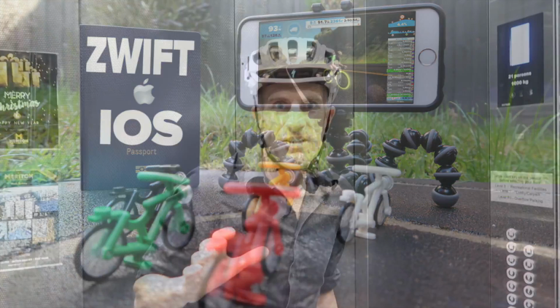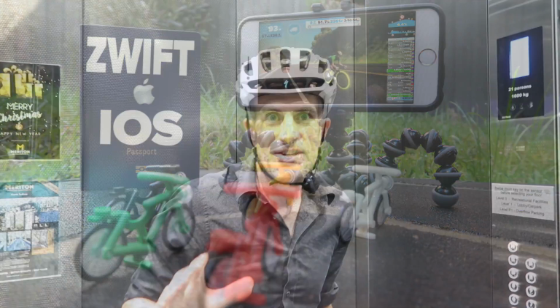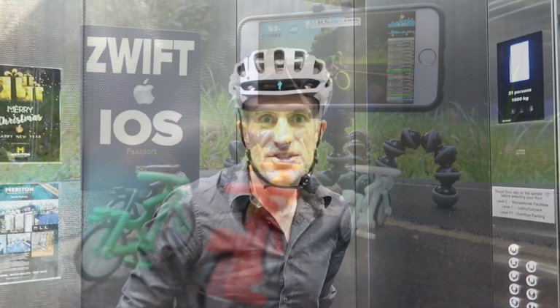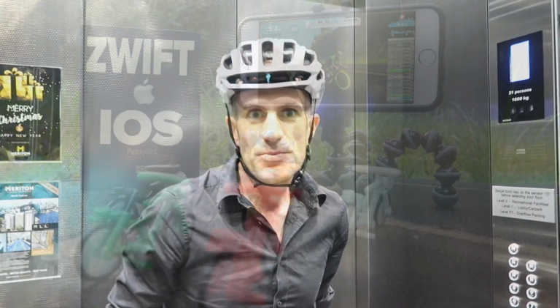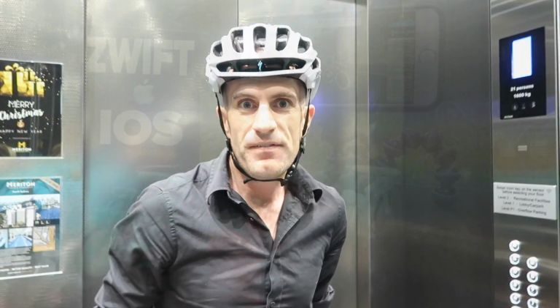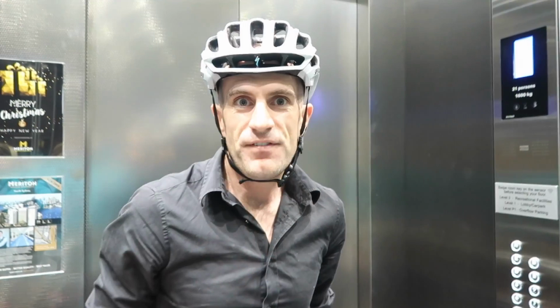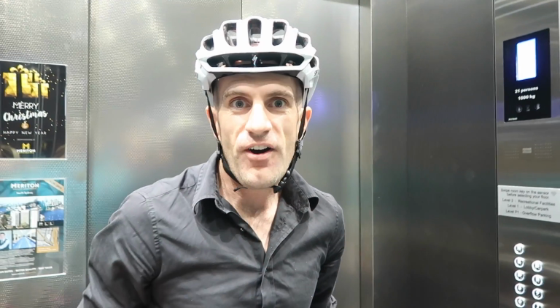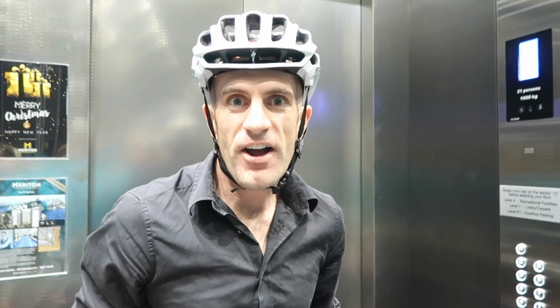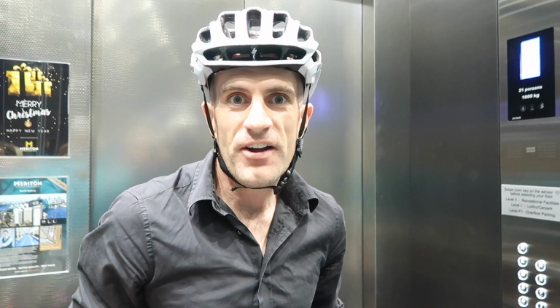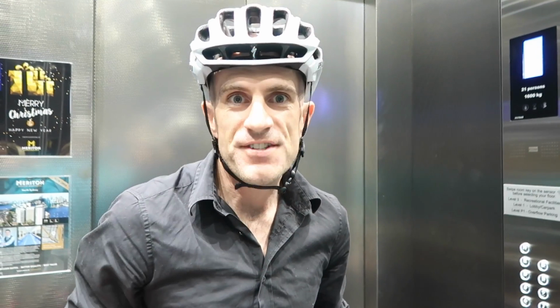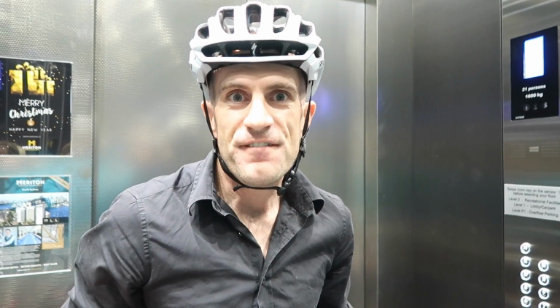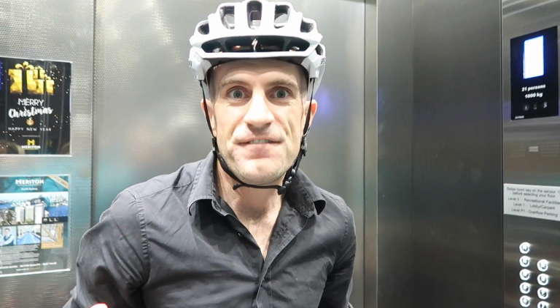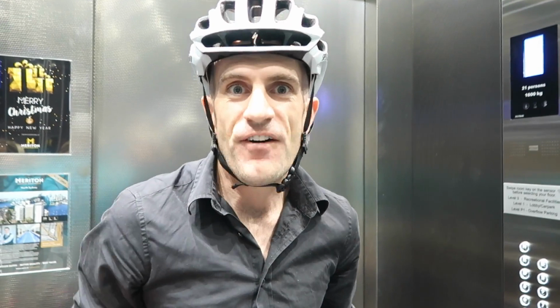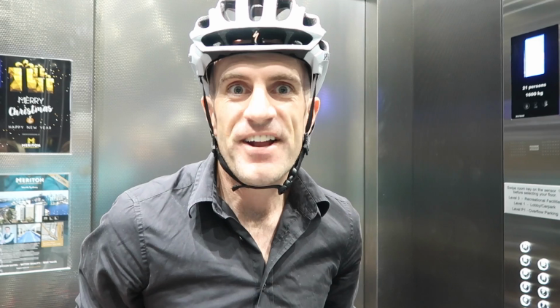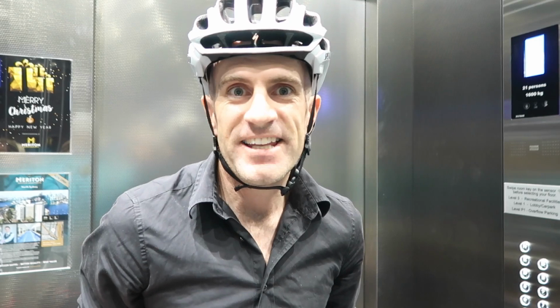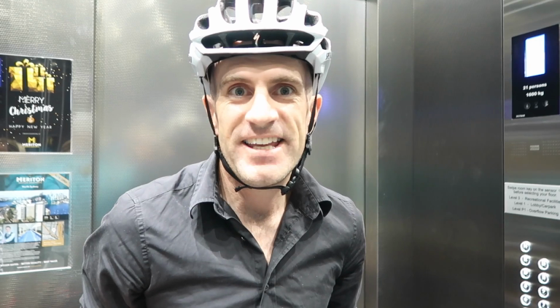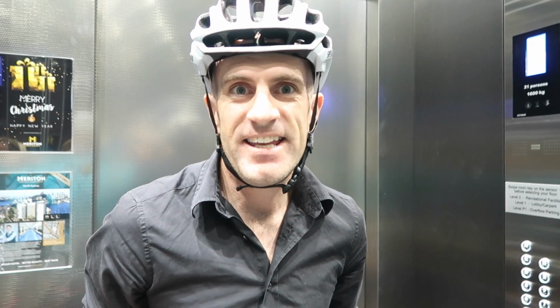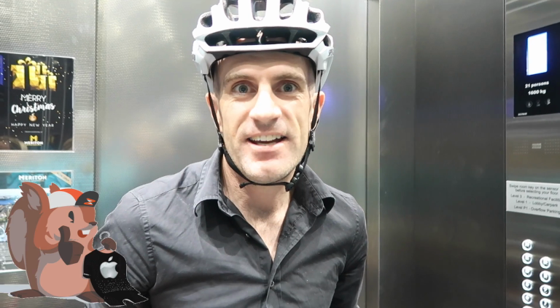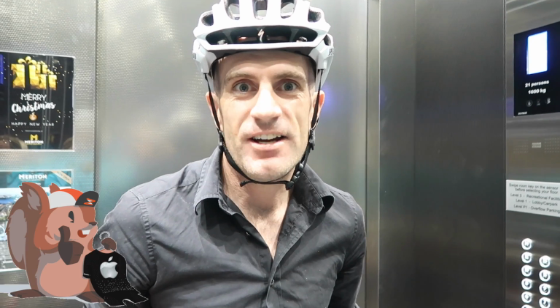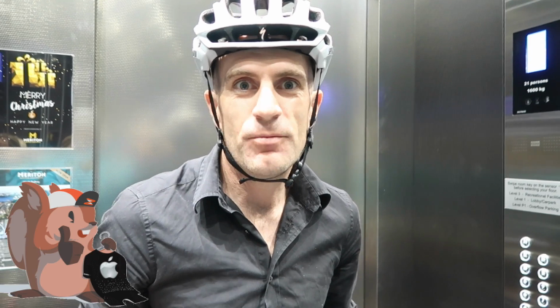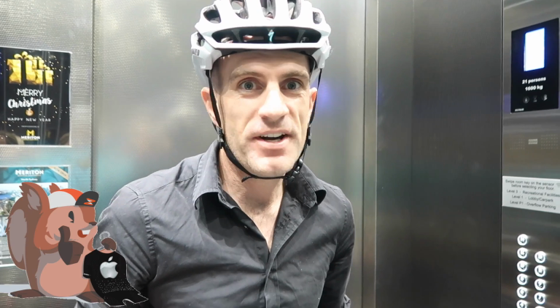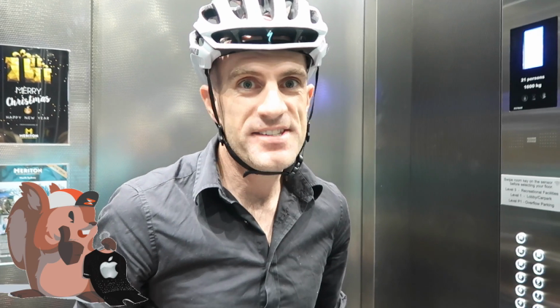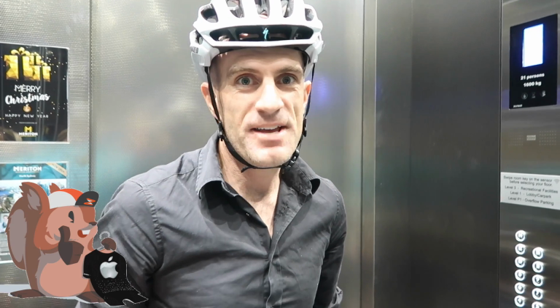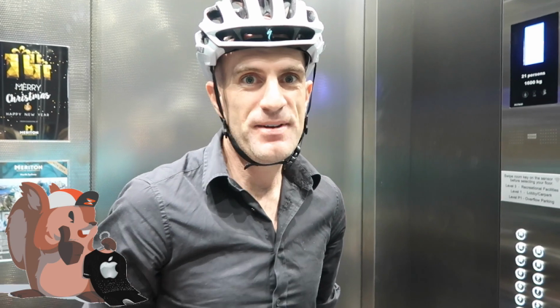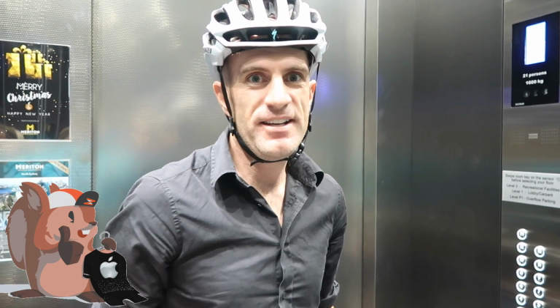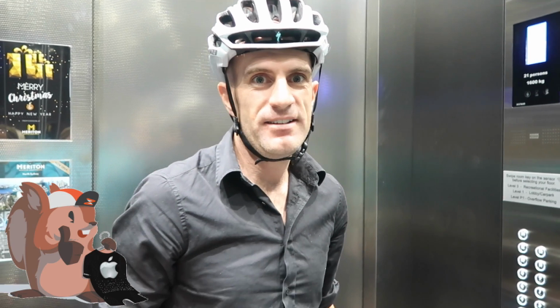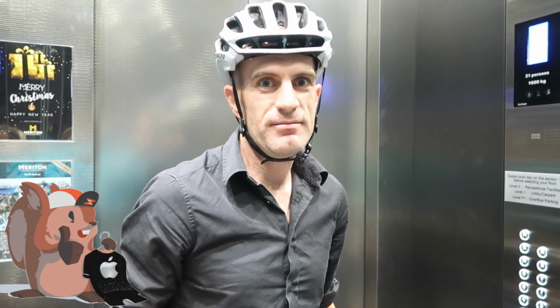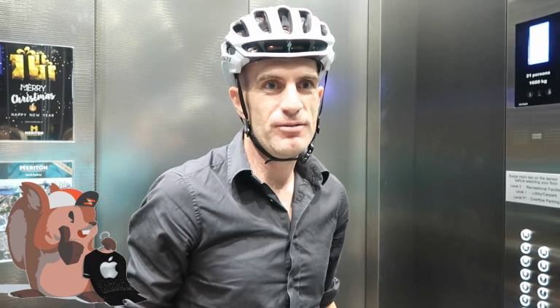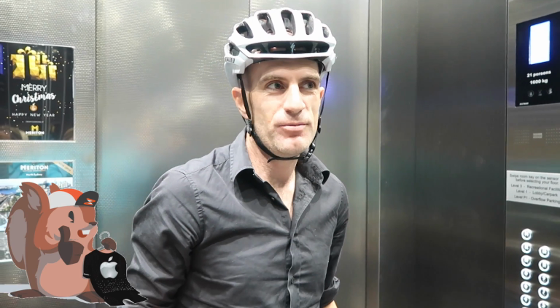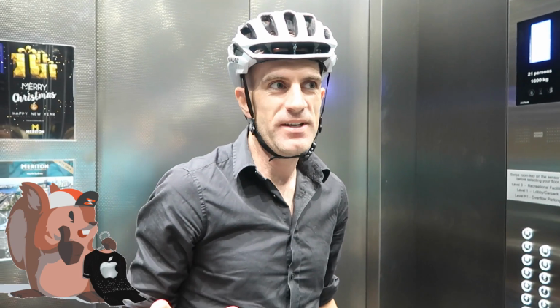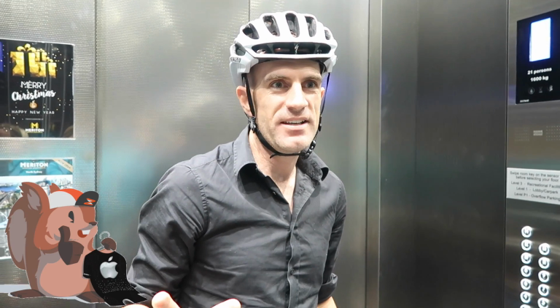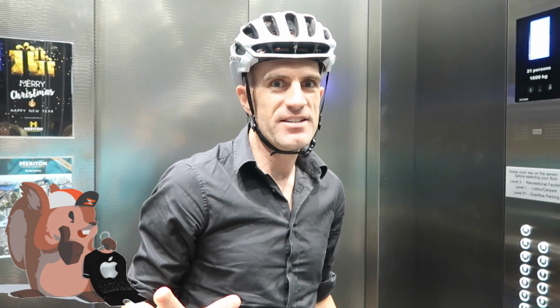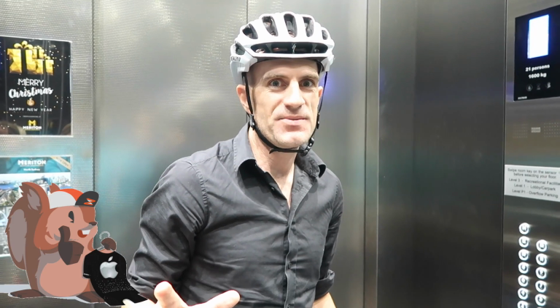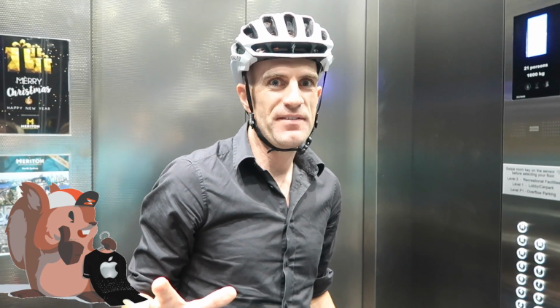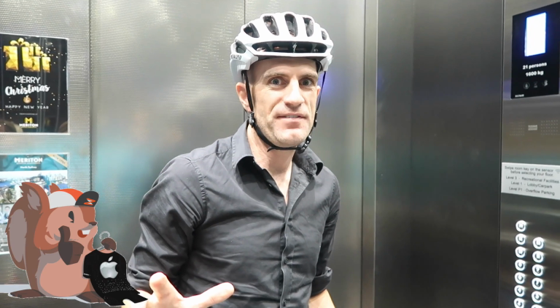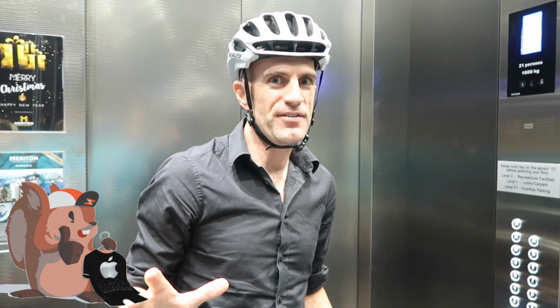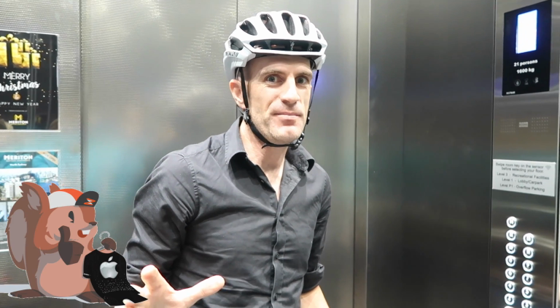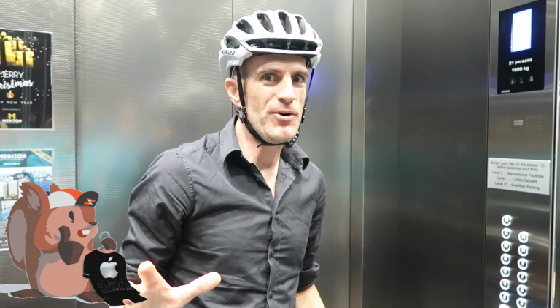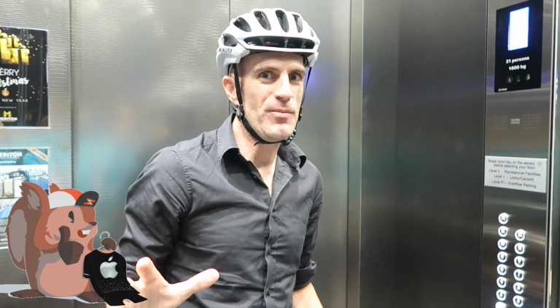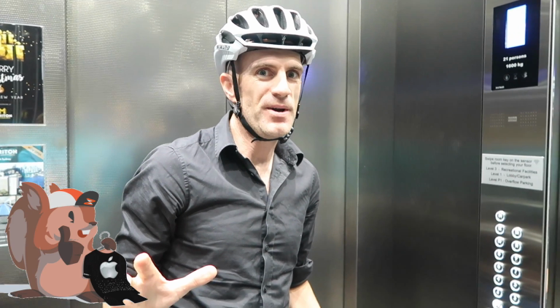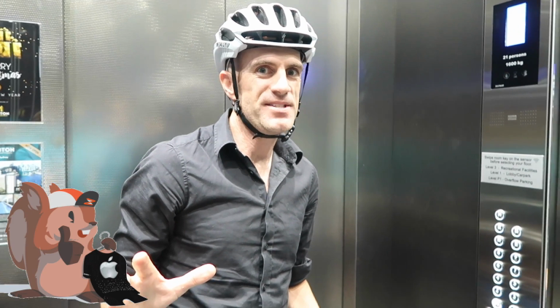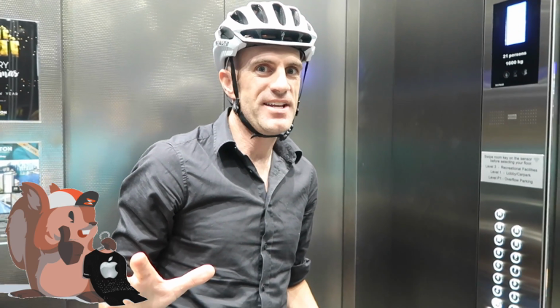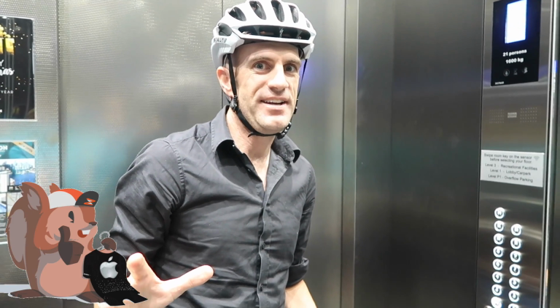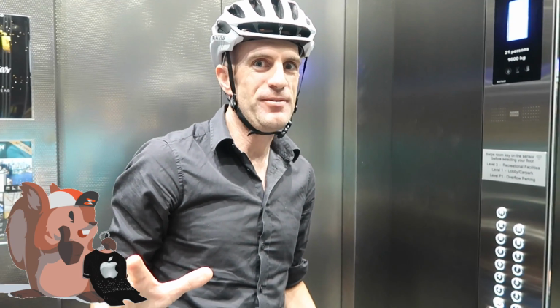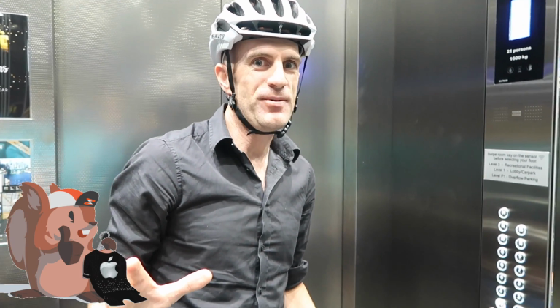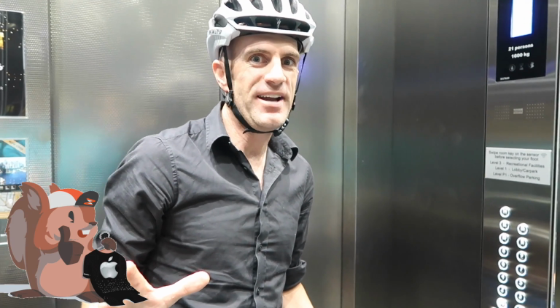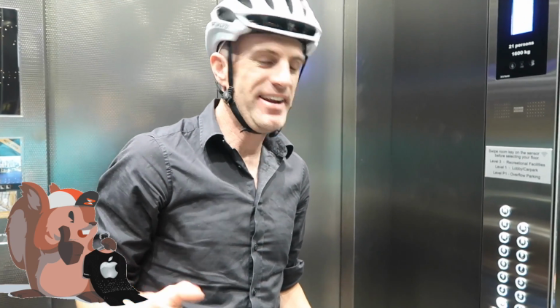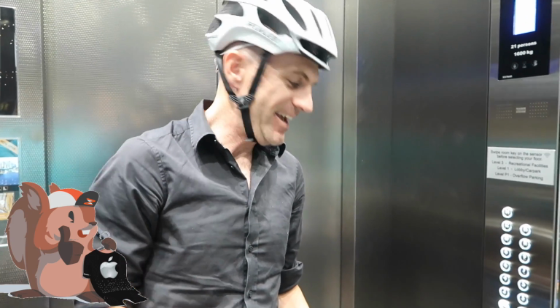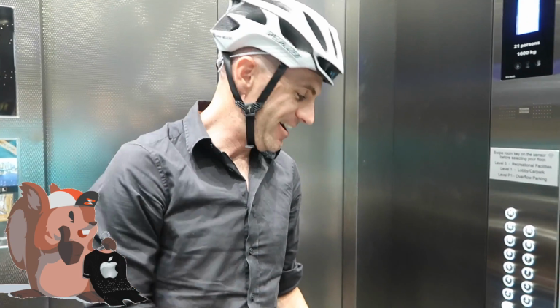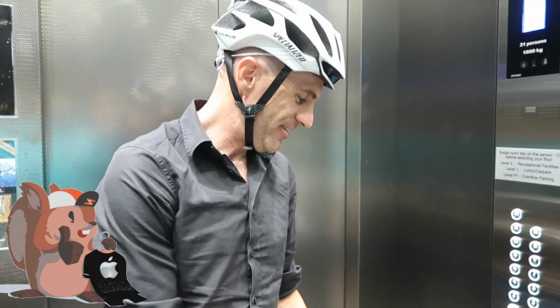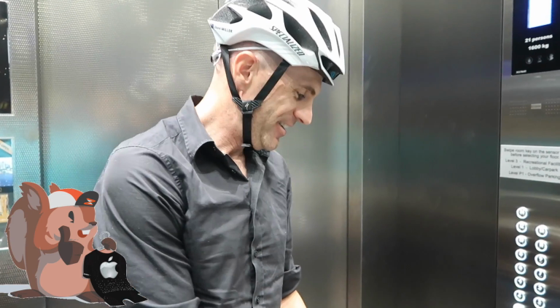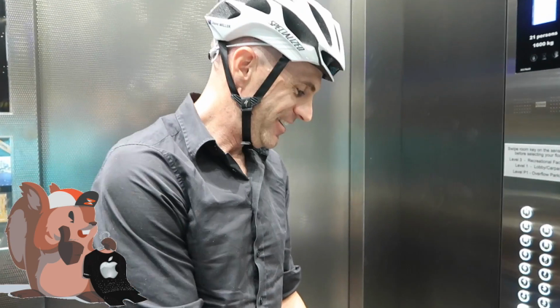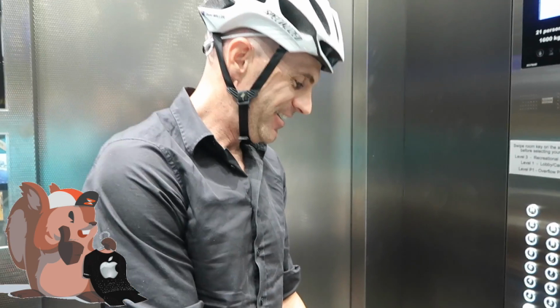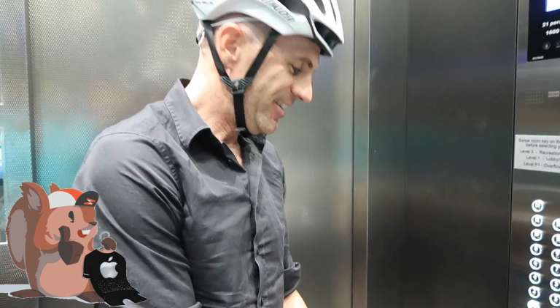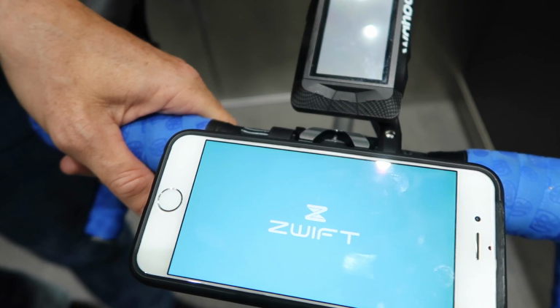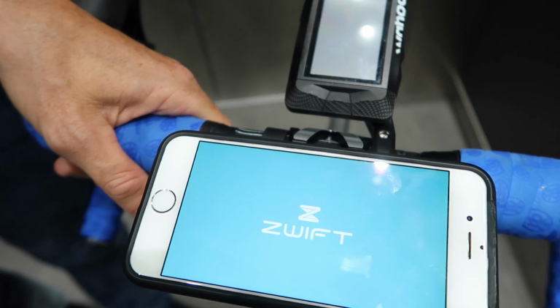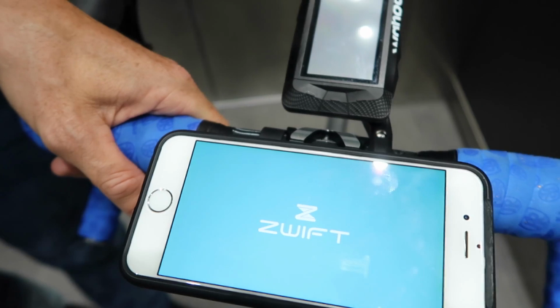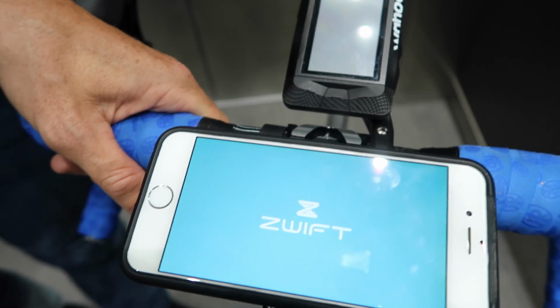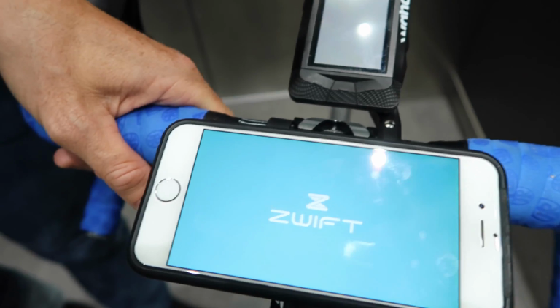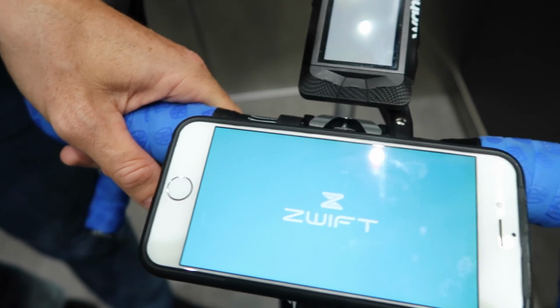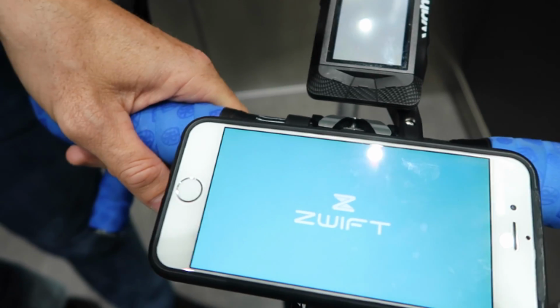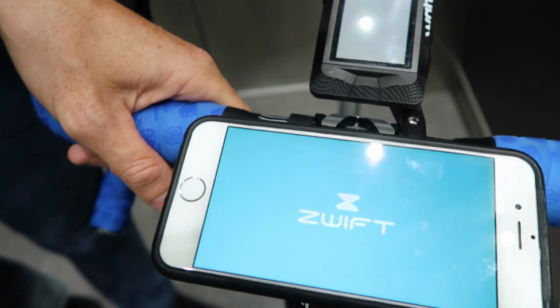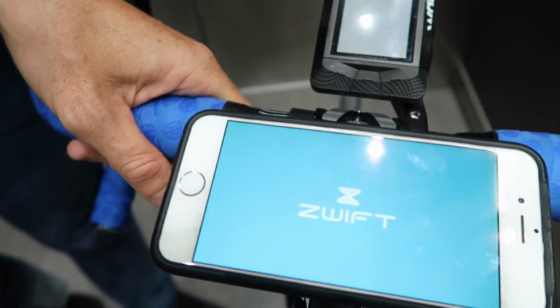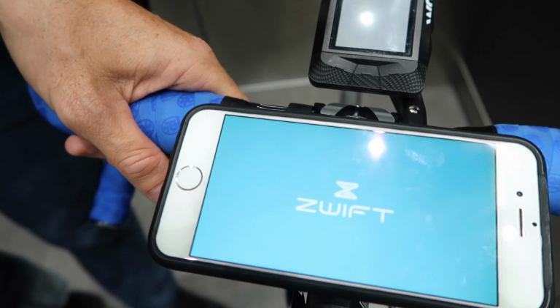So Zwift for iOS is finally here. What does that mean? Well, we can Zwift from almost anywhere now. Let's put that to the test.